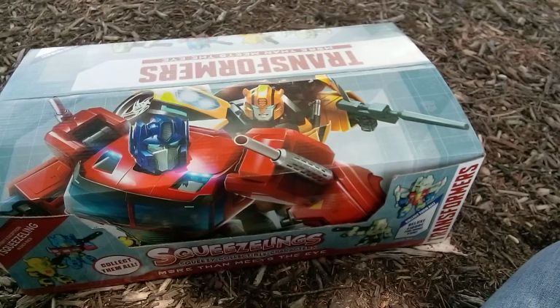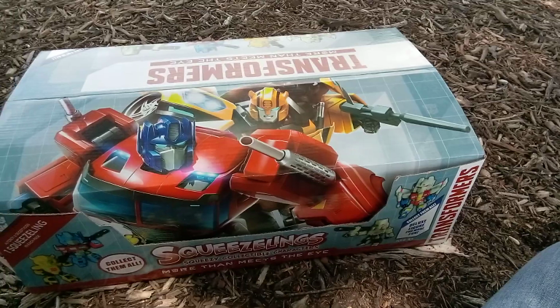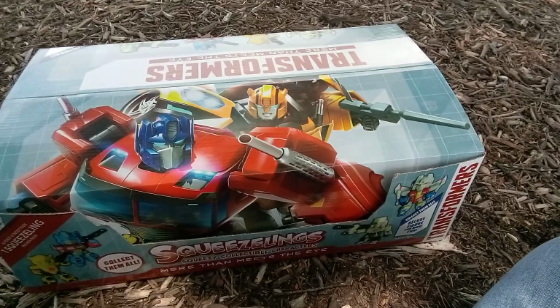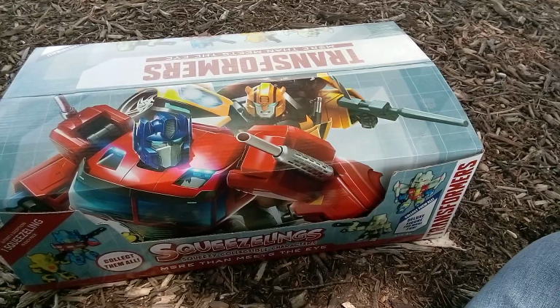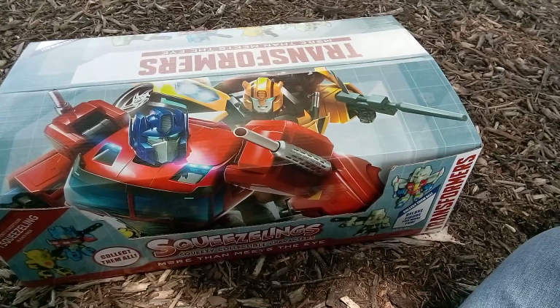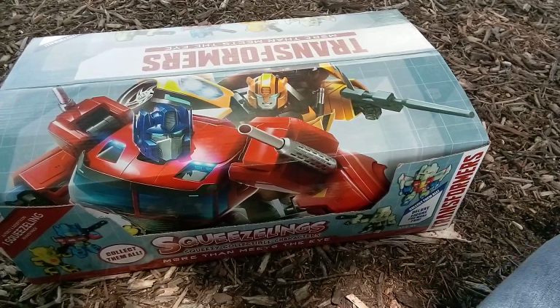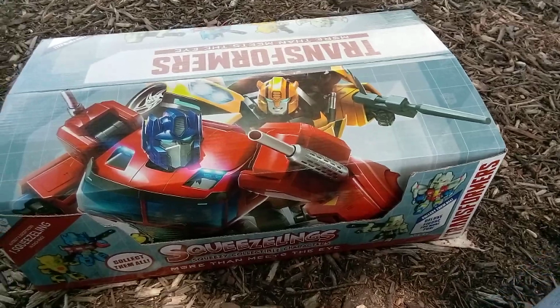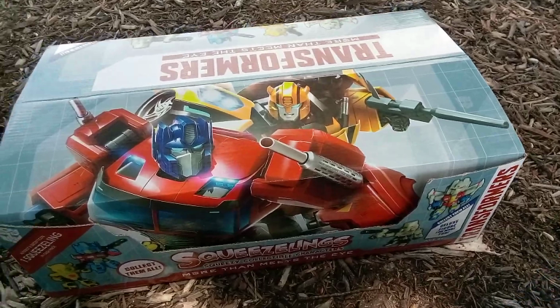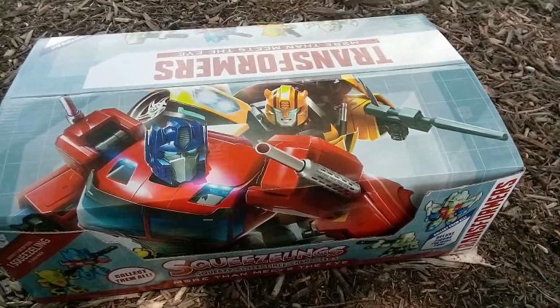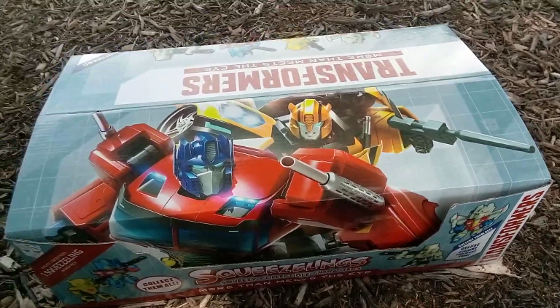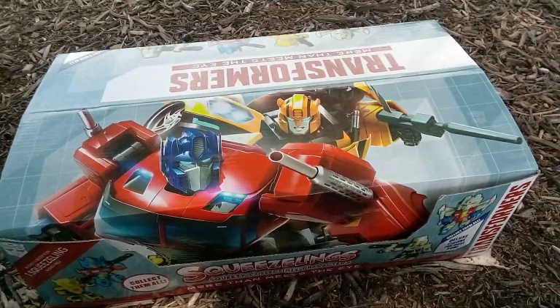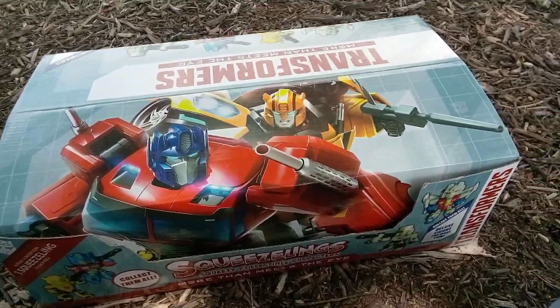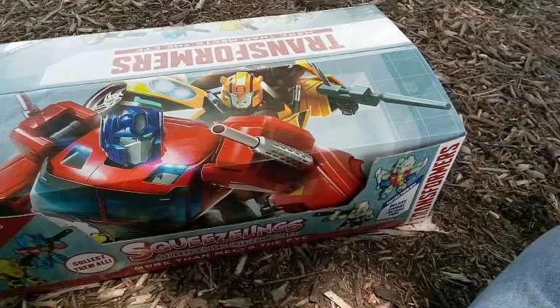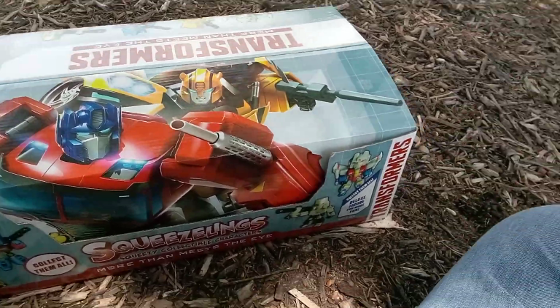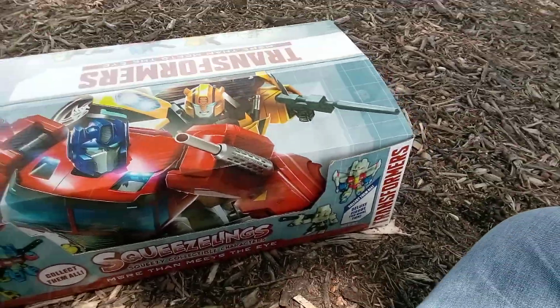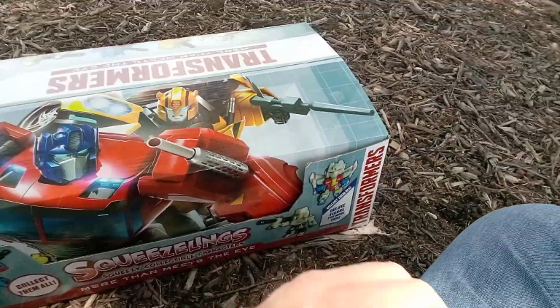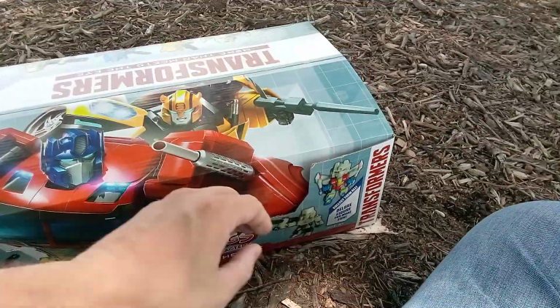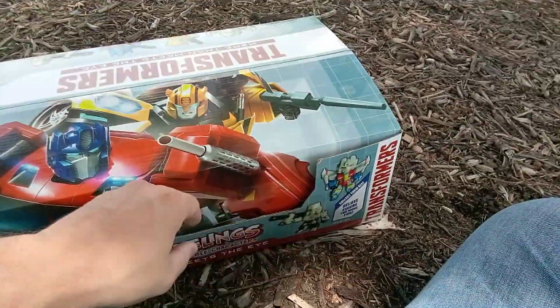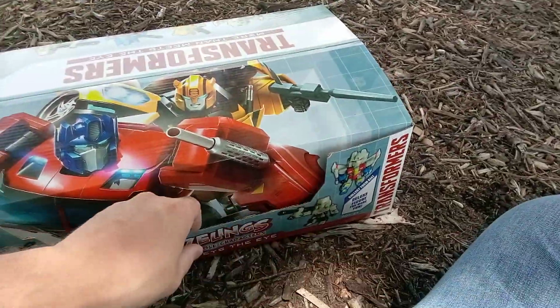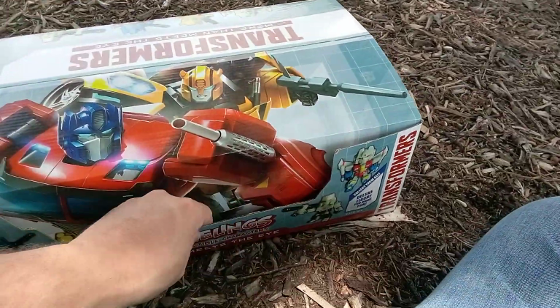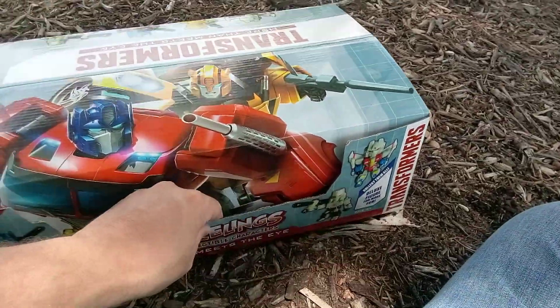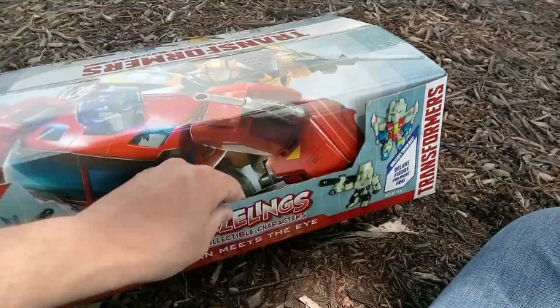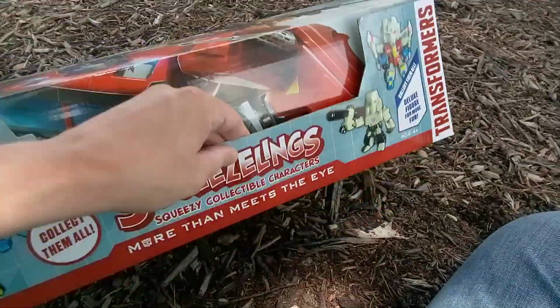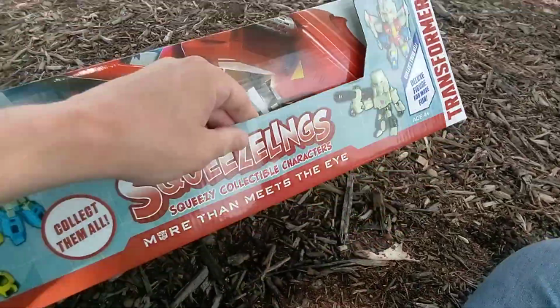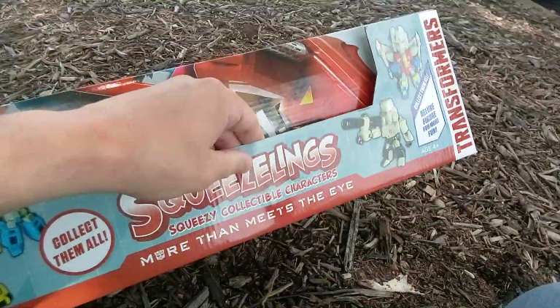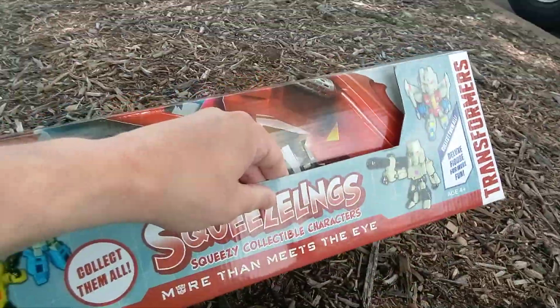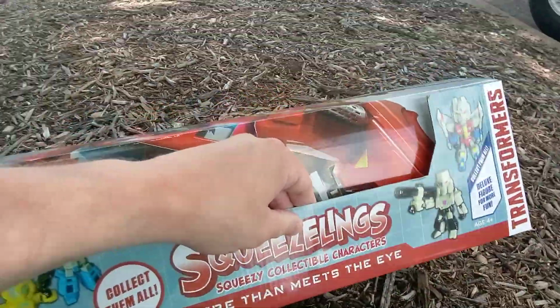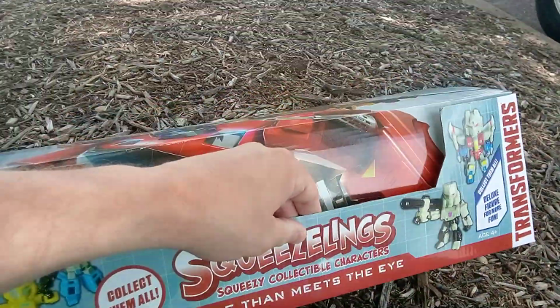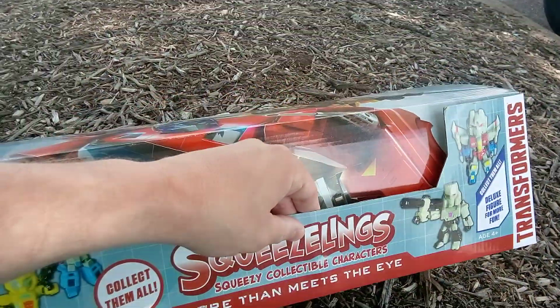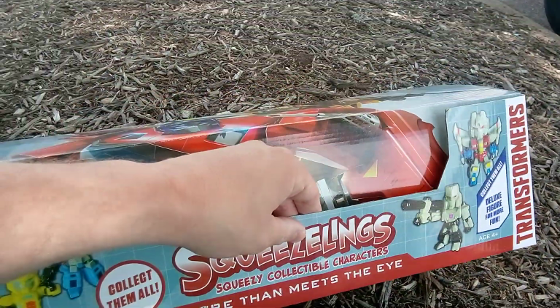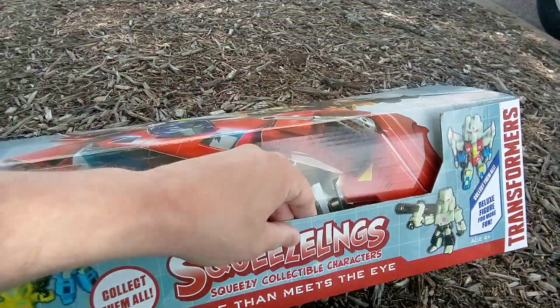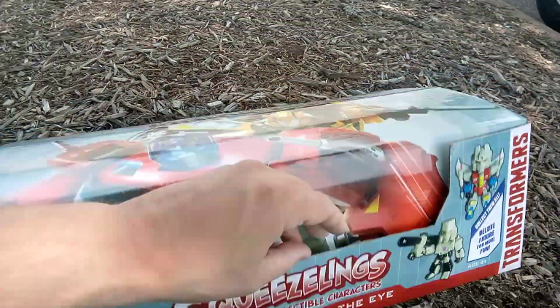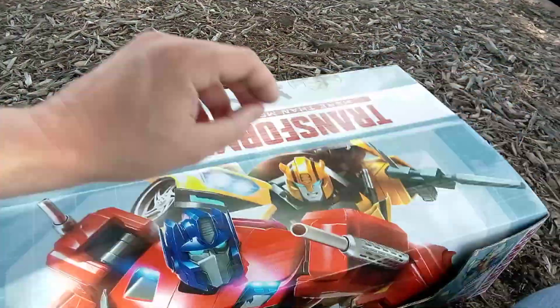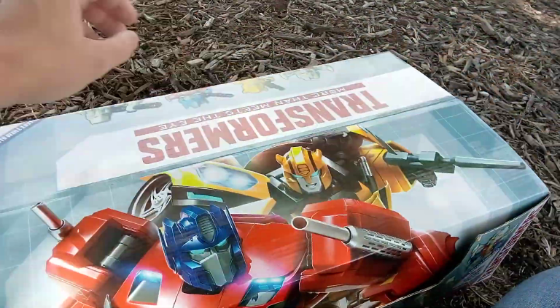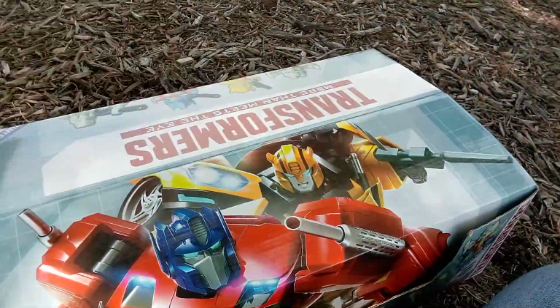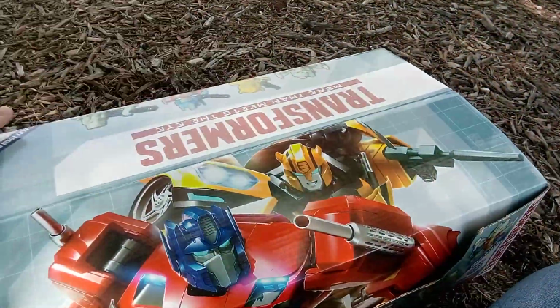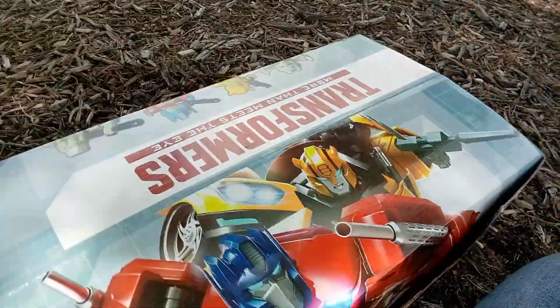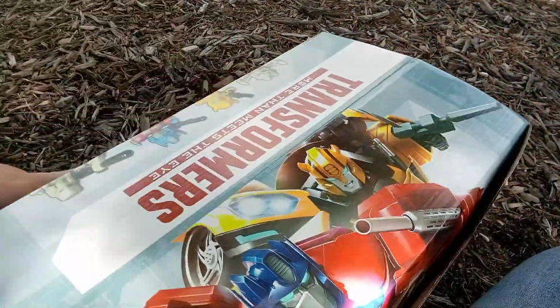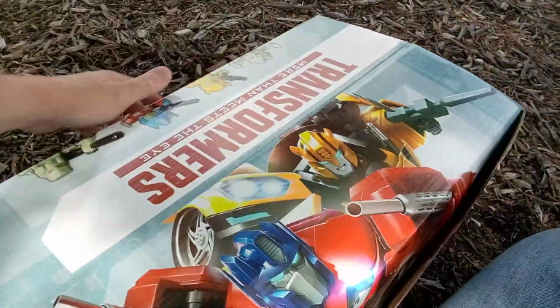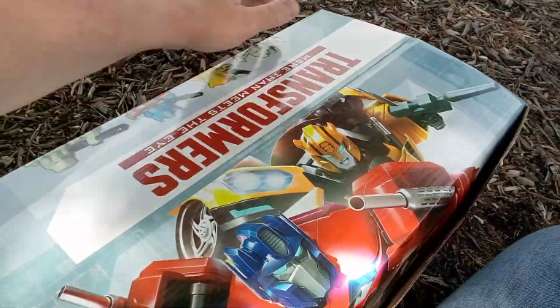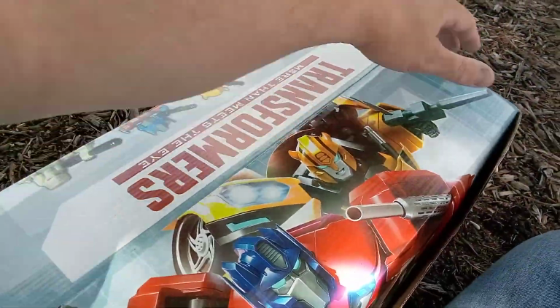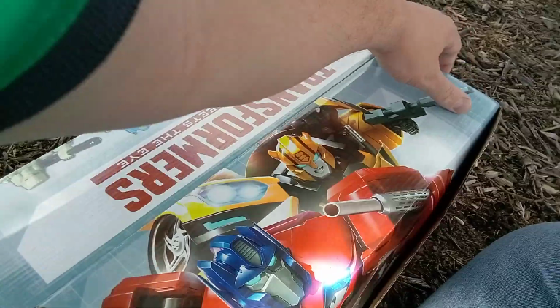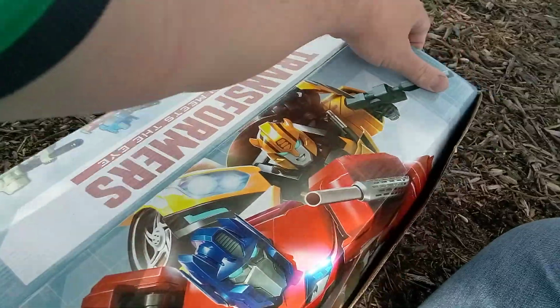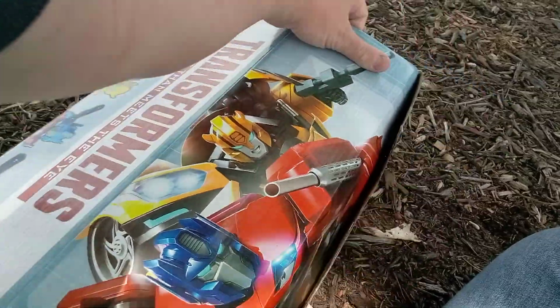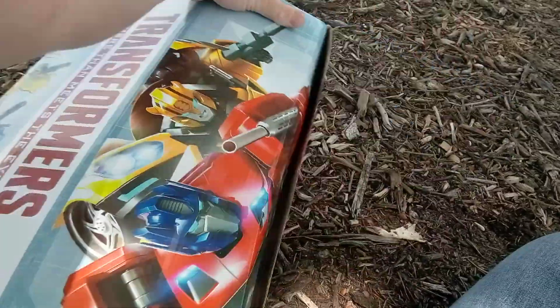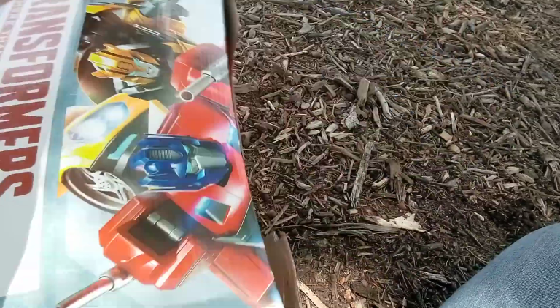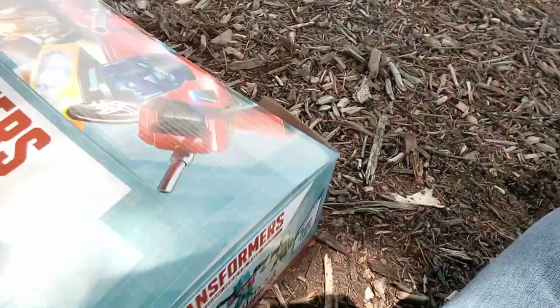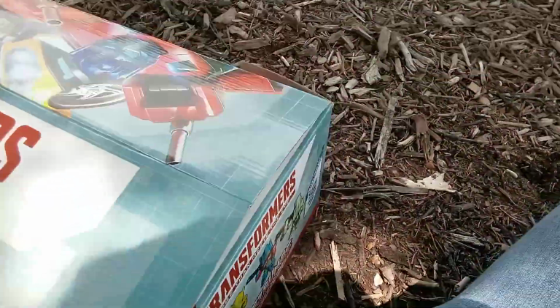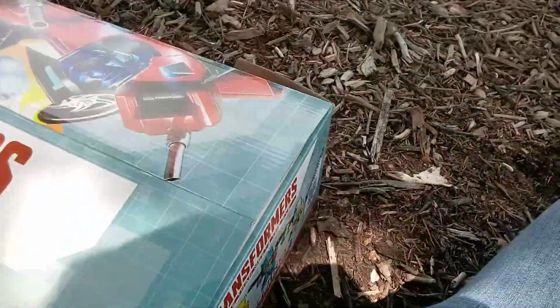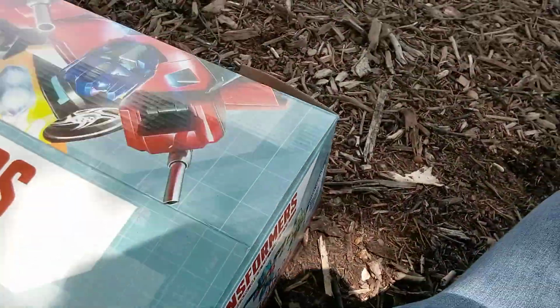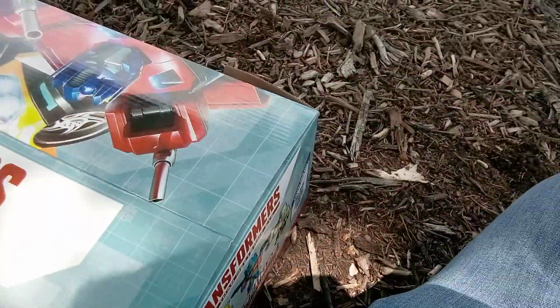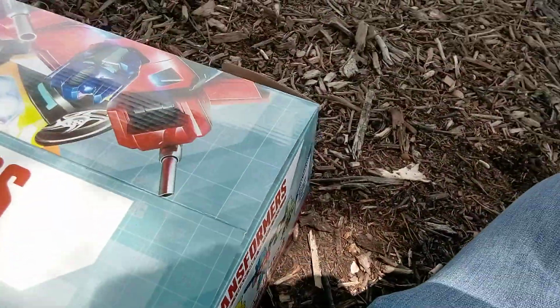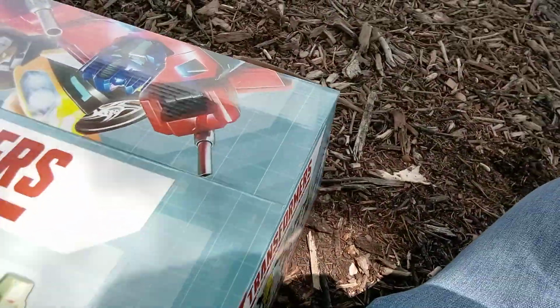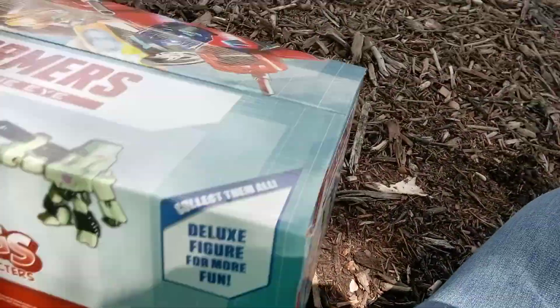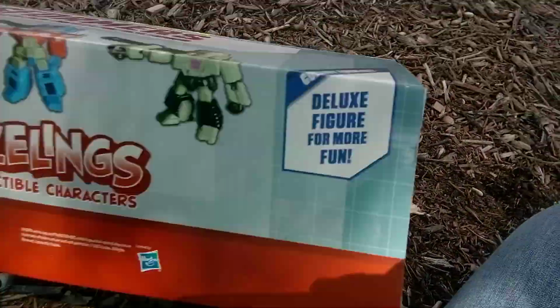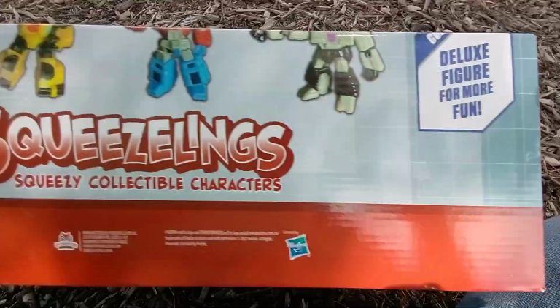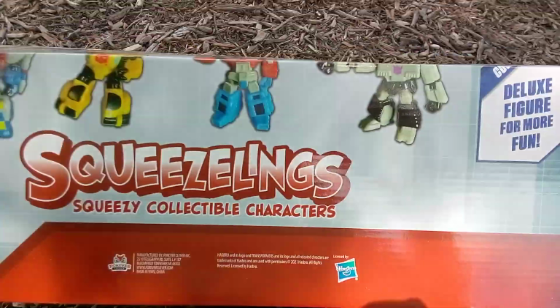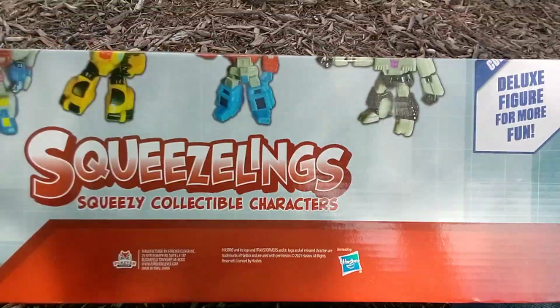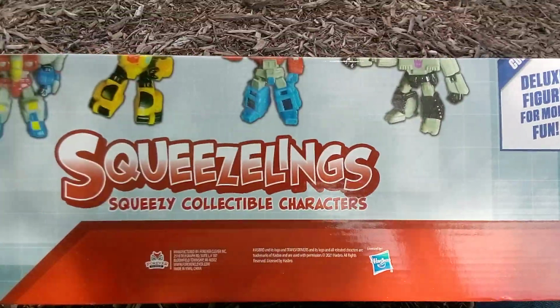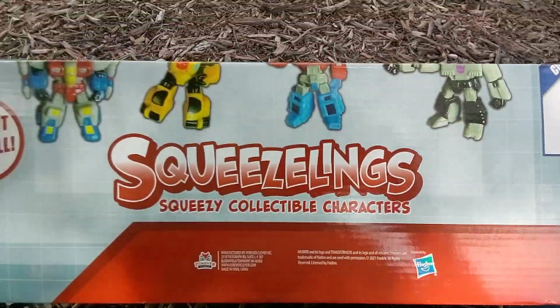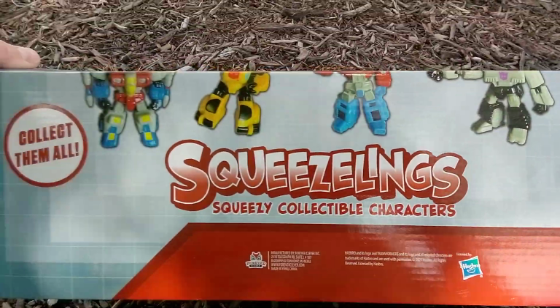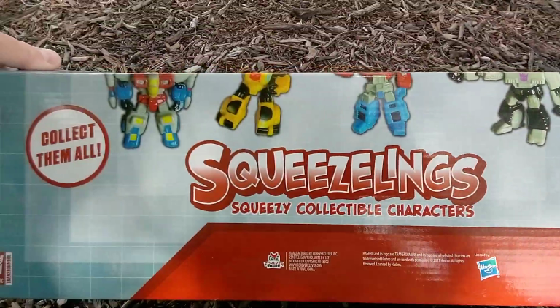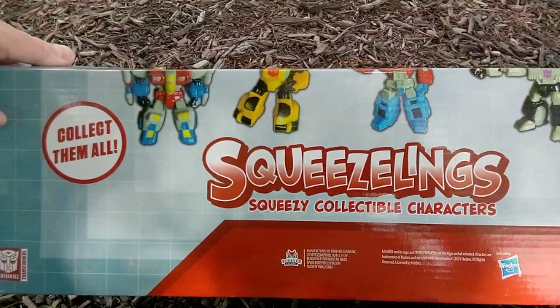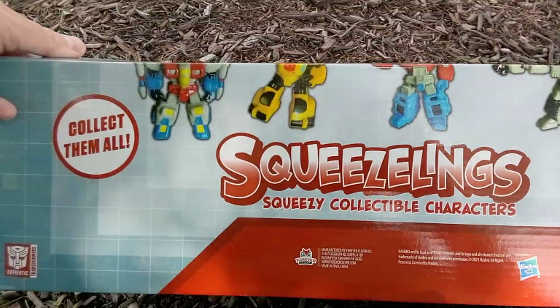Hey everybody, I went to Dollar Tree and I found this transformer stuff. What's in the transformer box? What did I find at Dollar Tree?